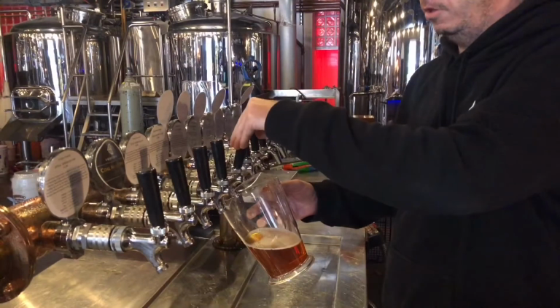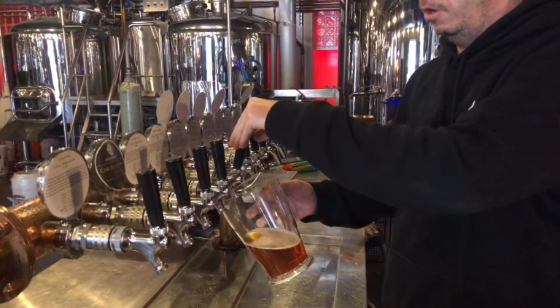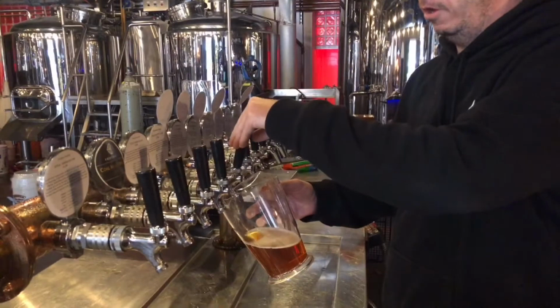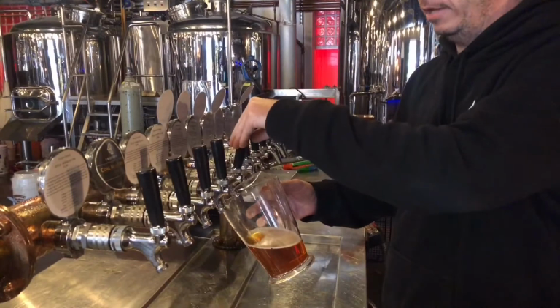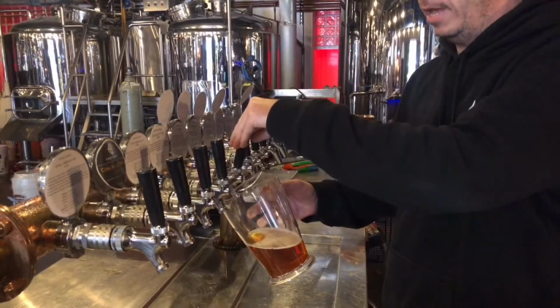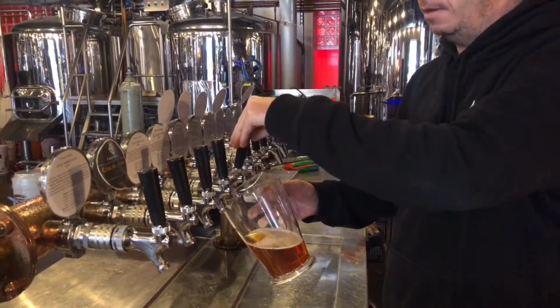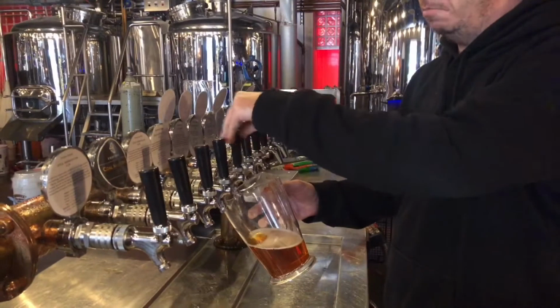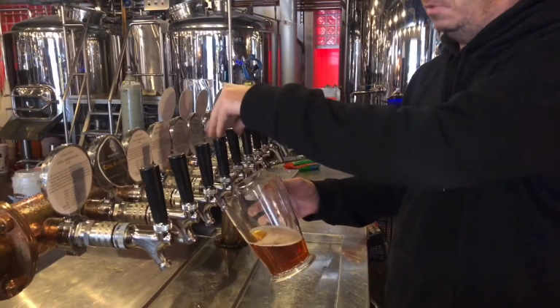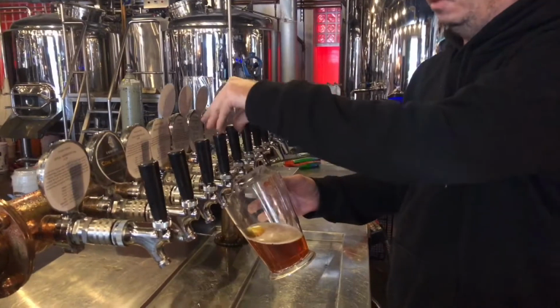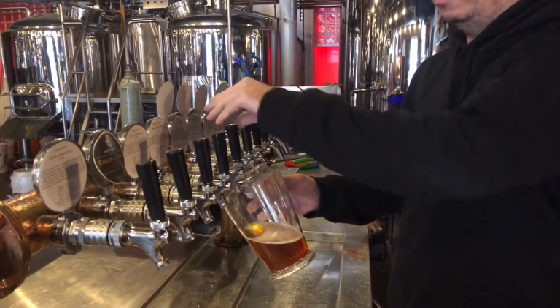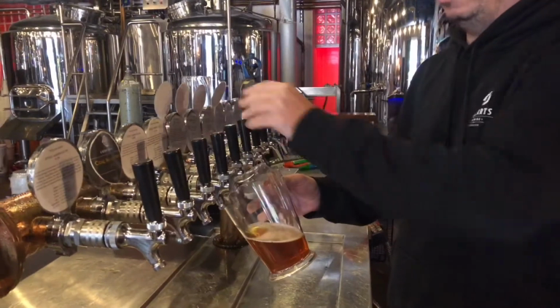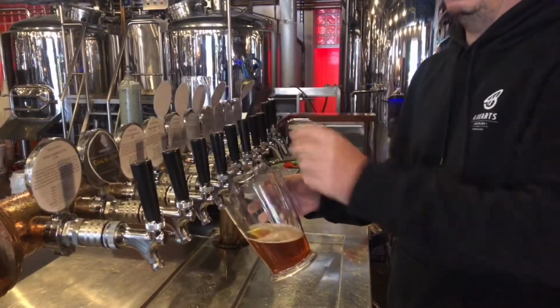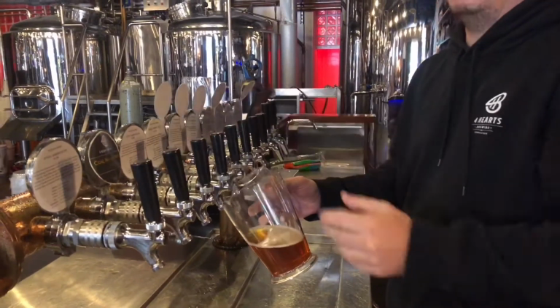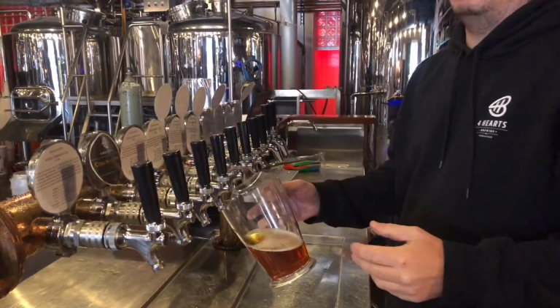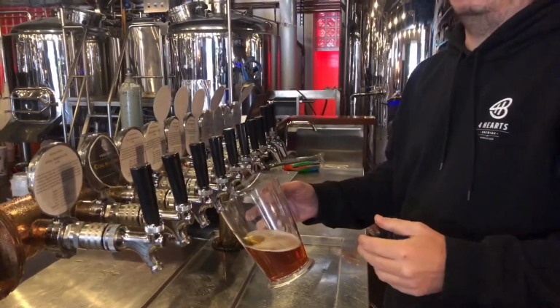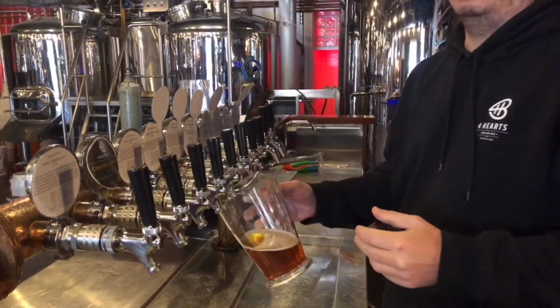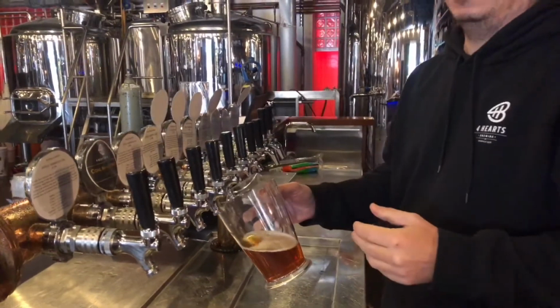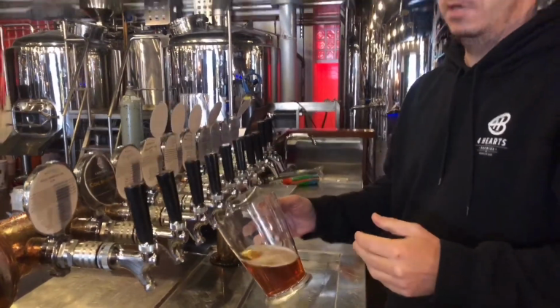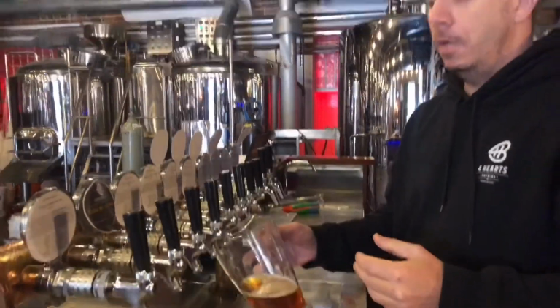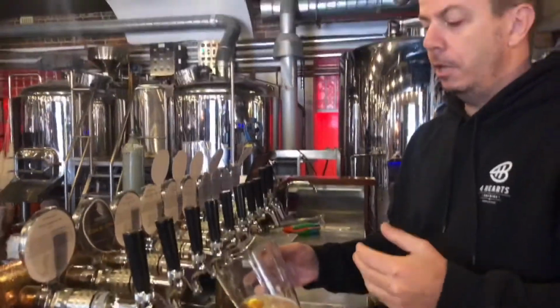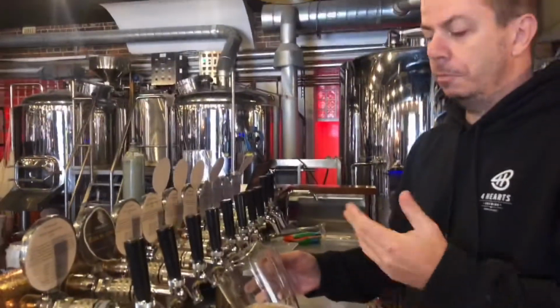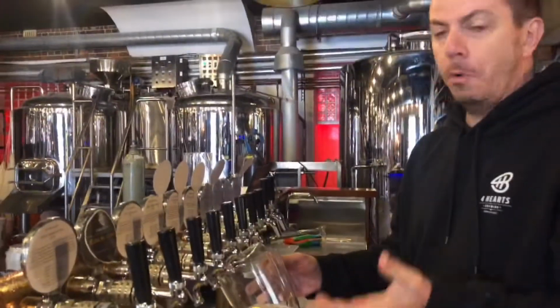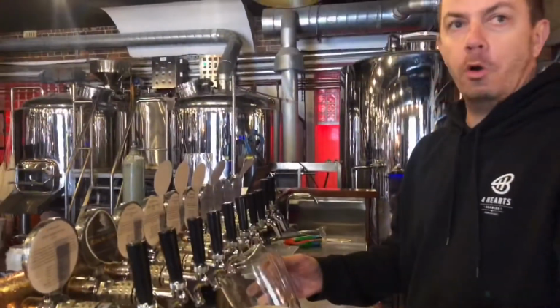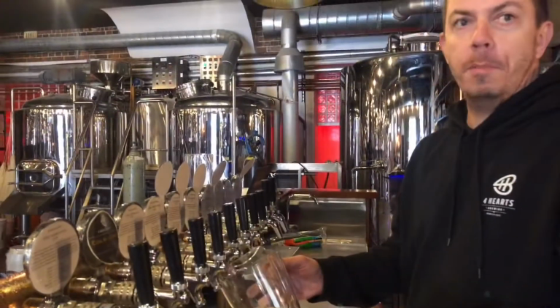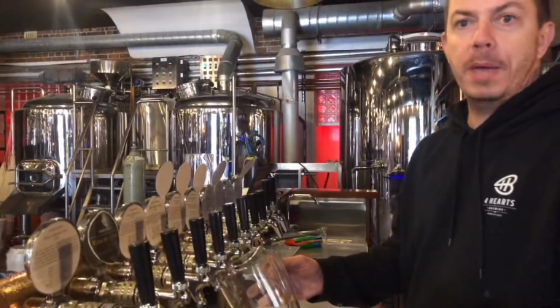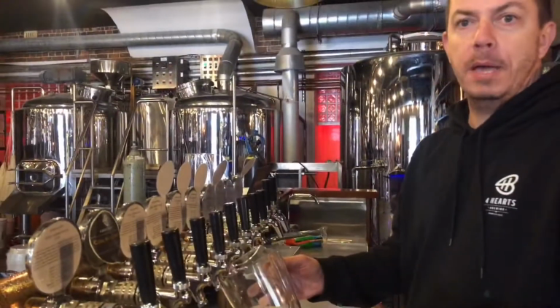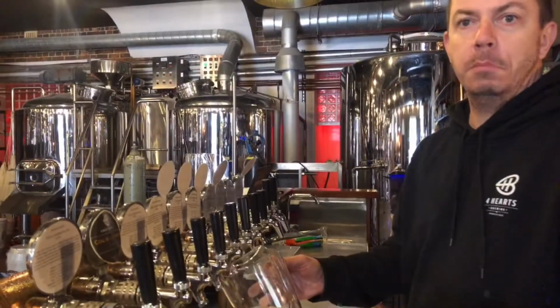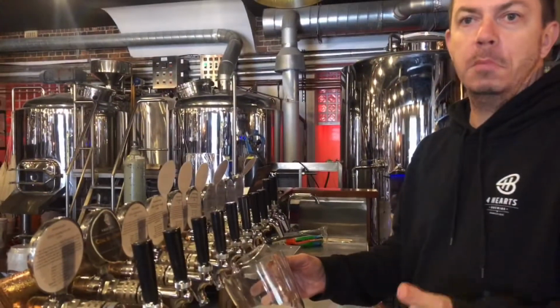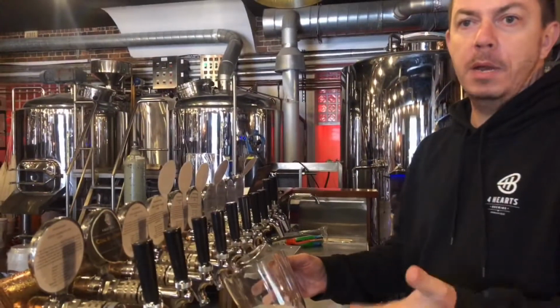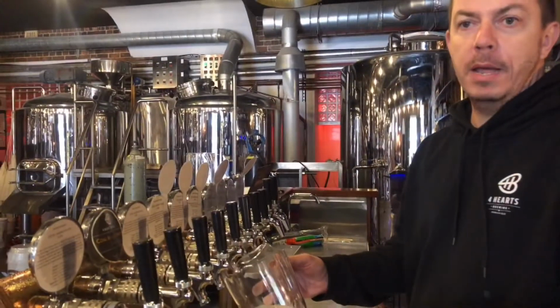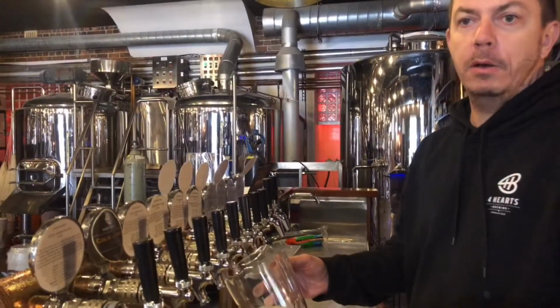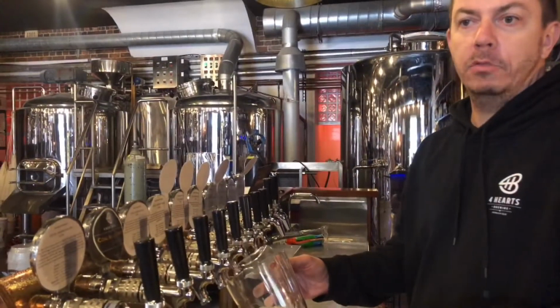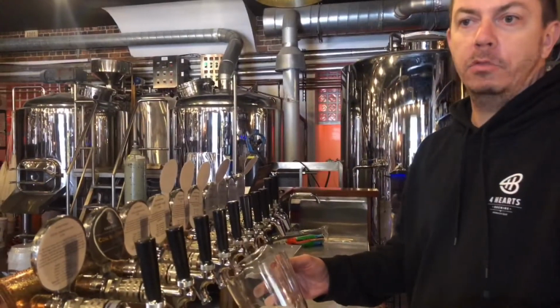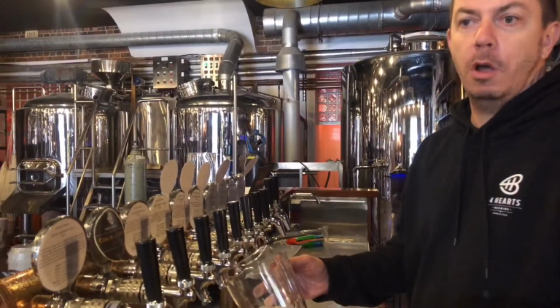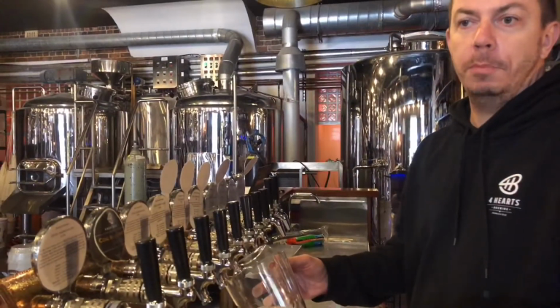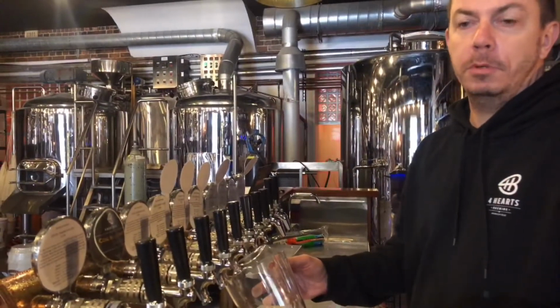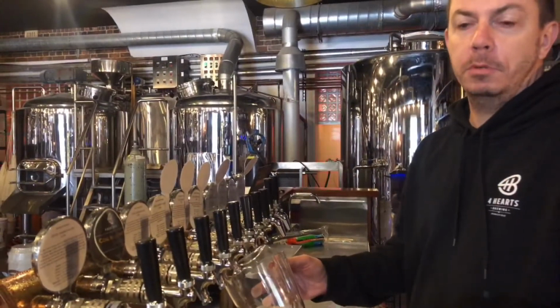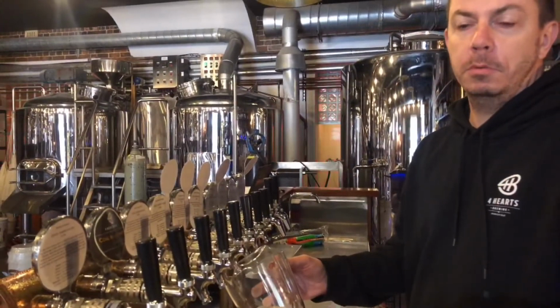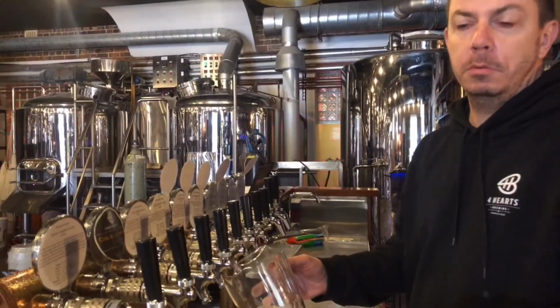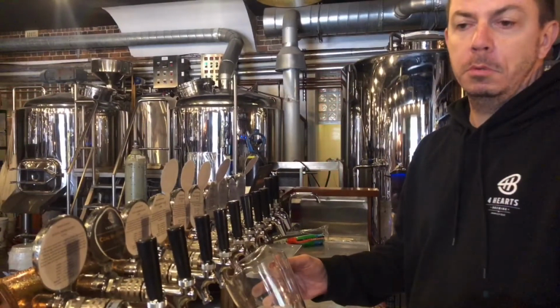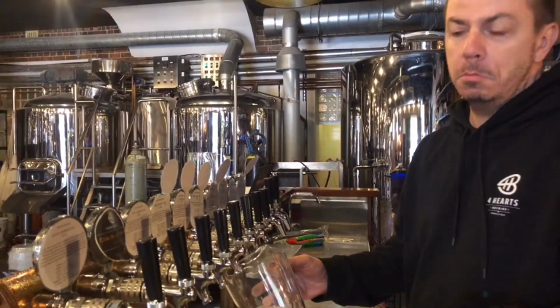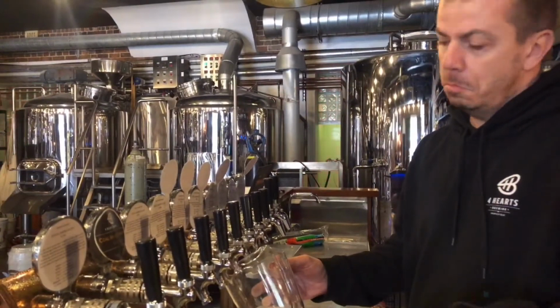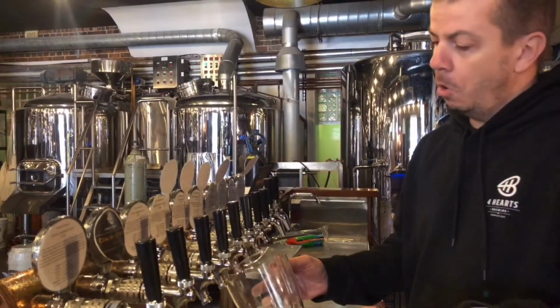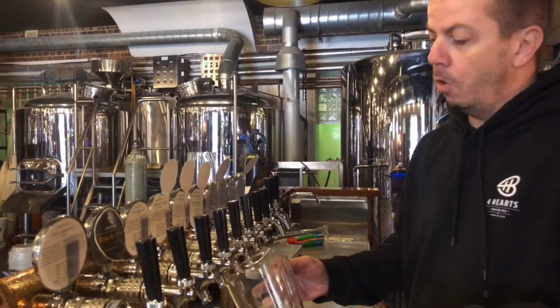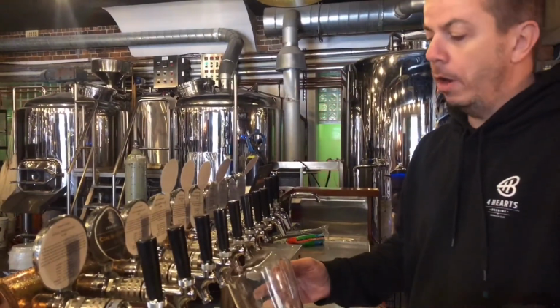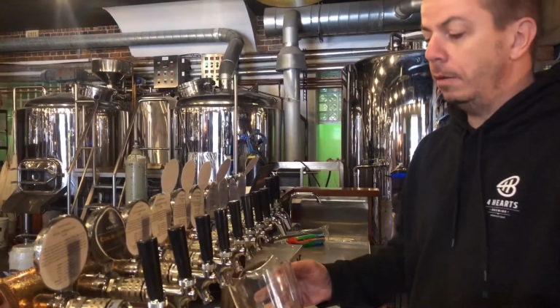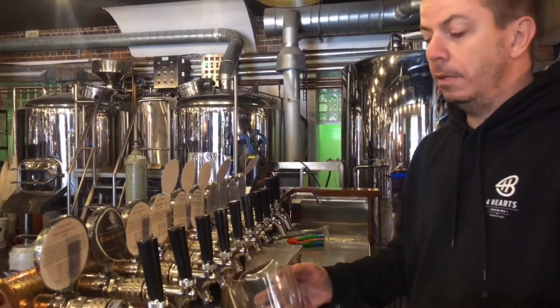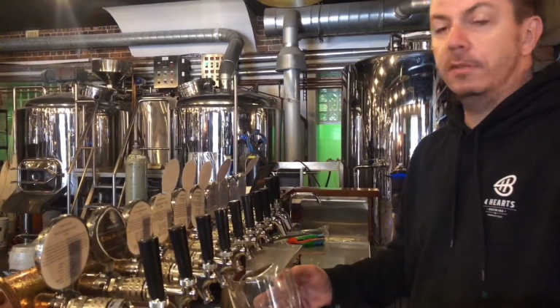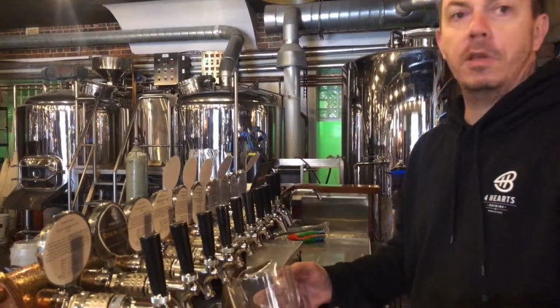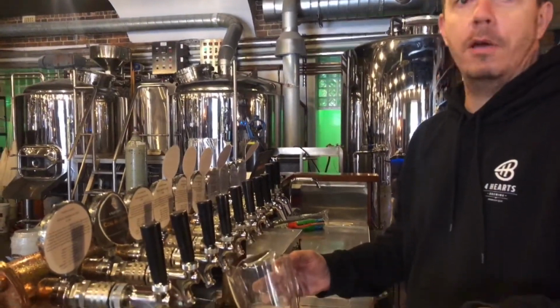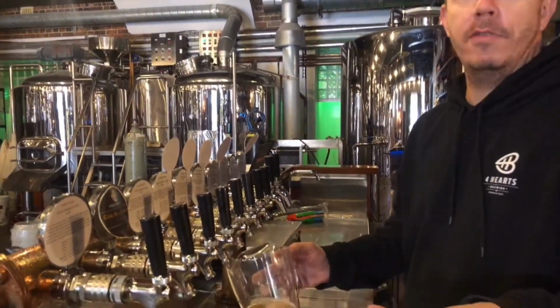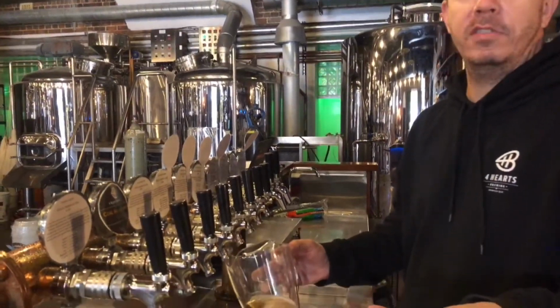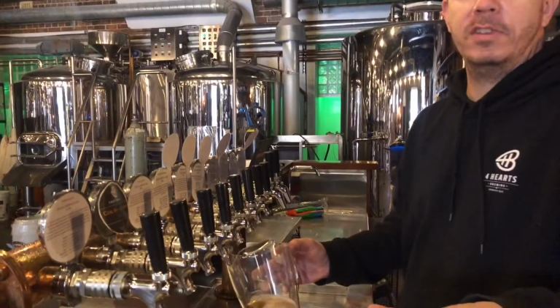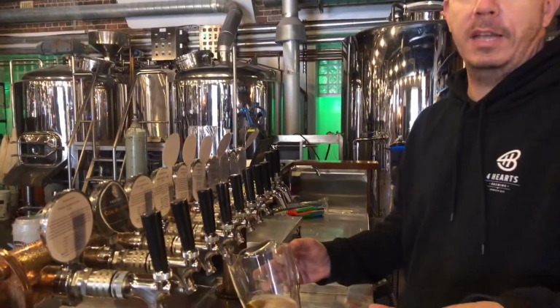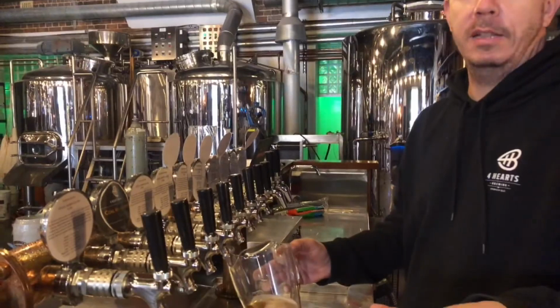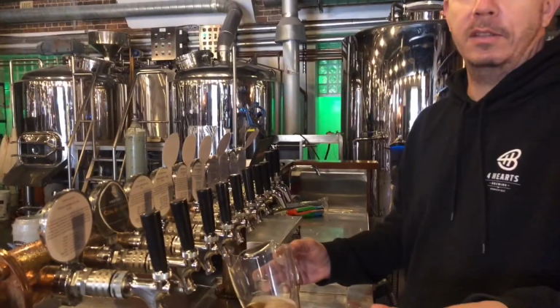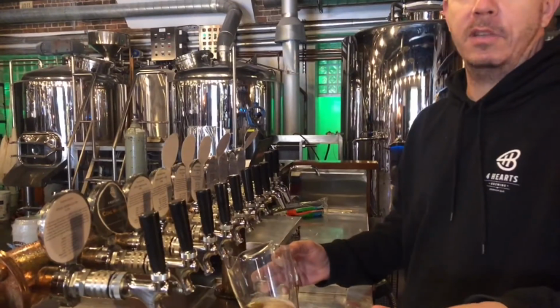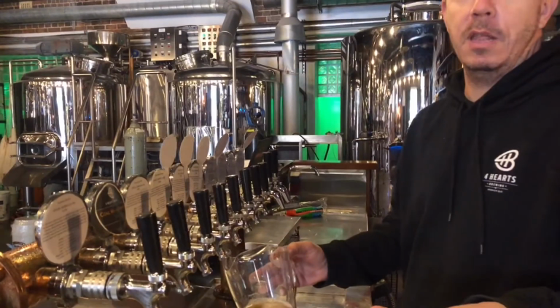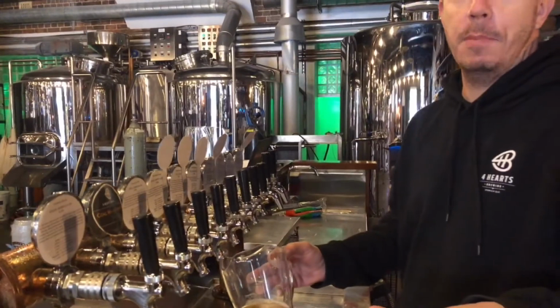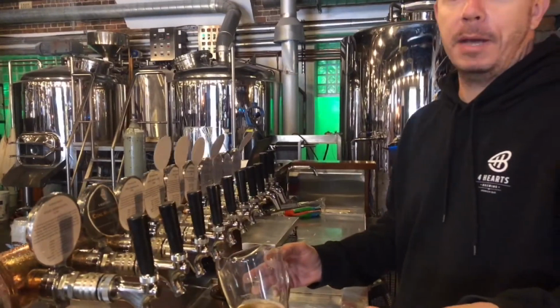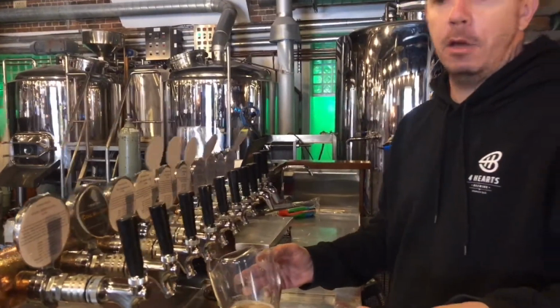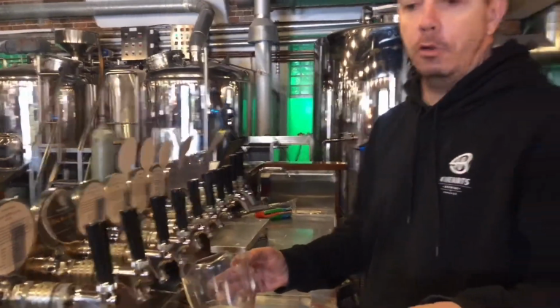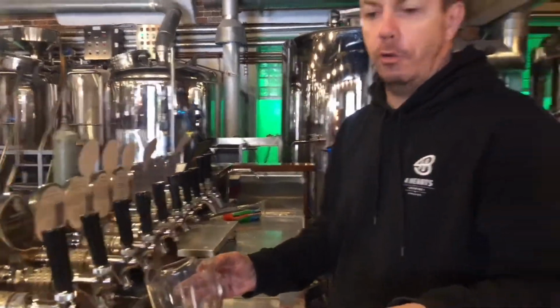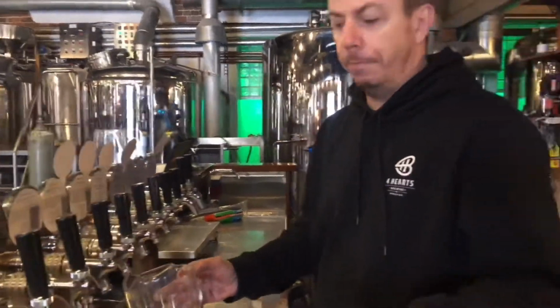Turn it on again — still a dribble, just pouring beer, now it's stopped. Alright, let's go investigate. Let's go to the back cold room.